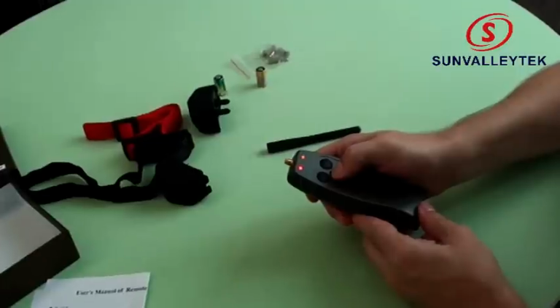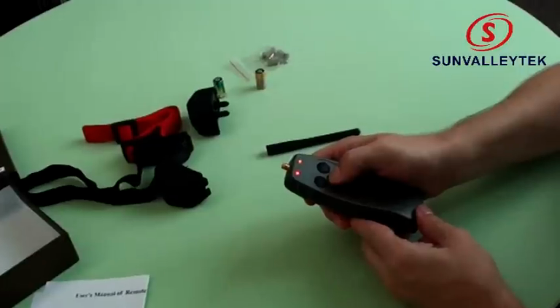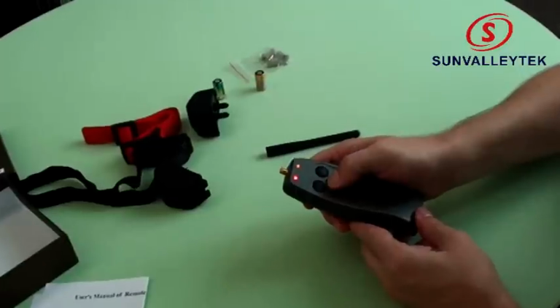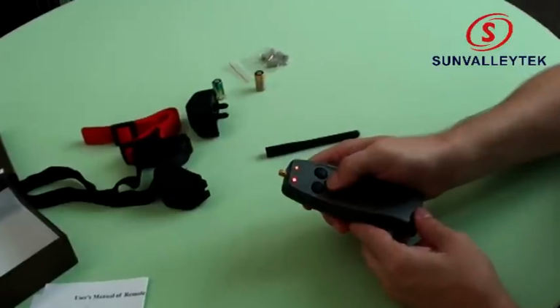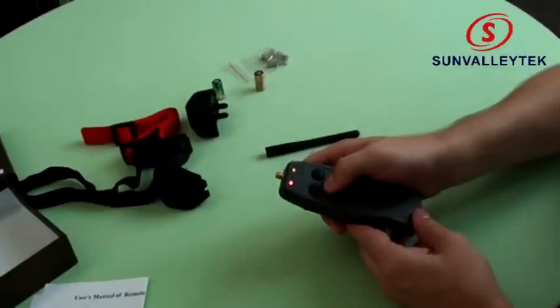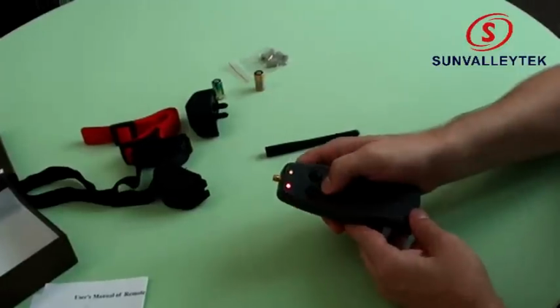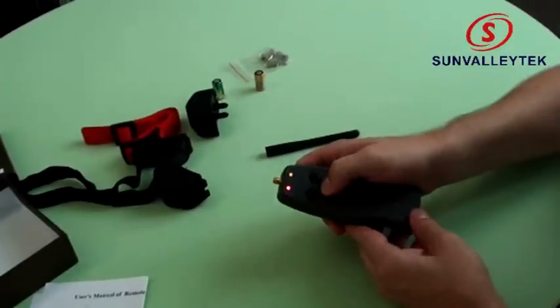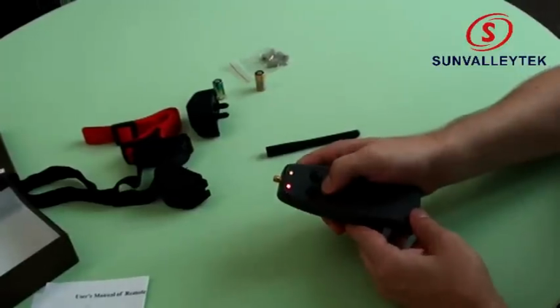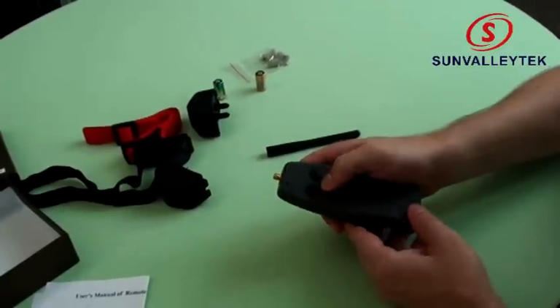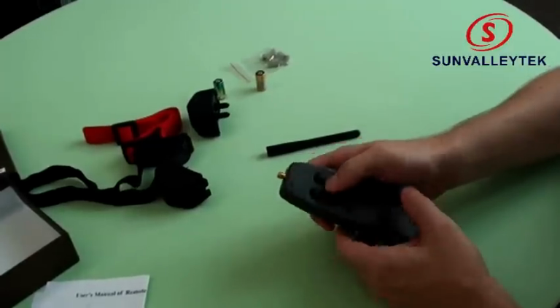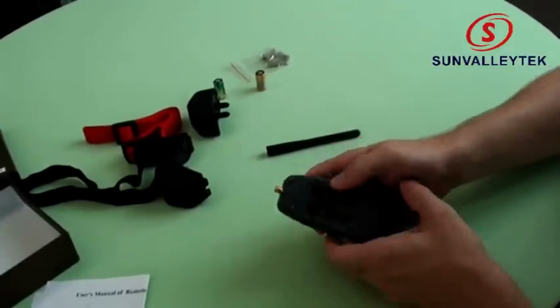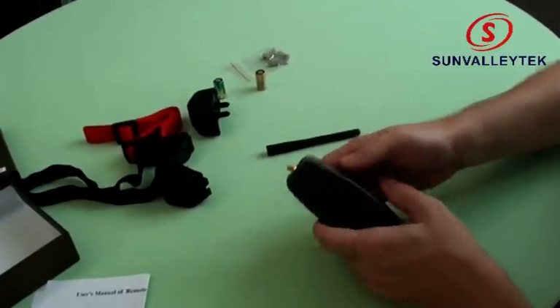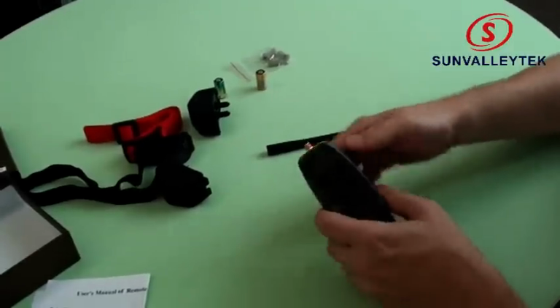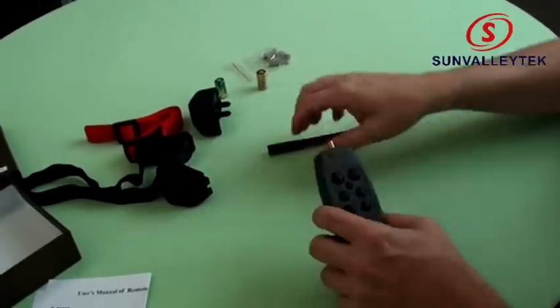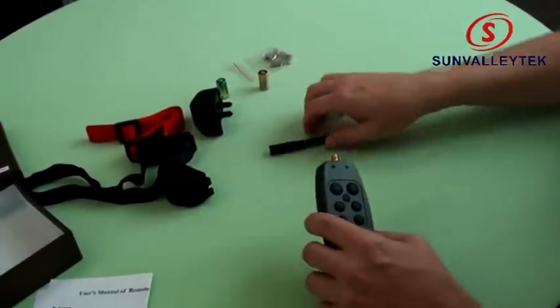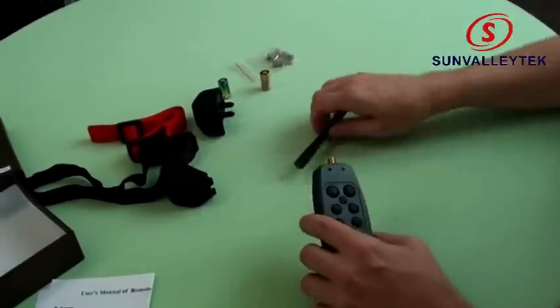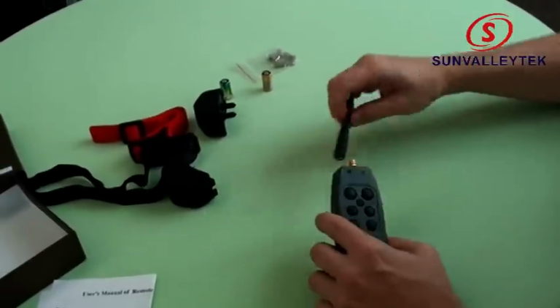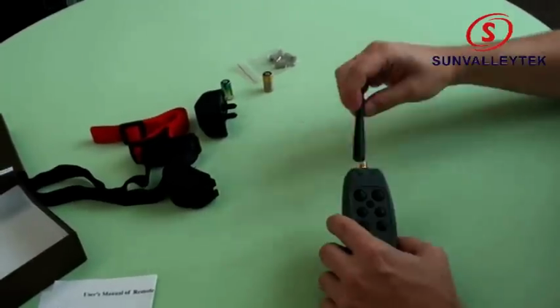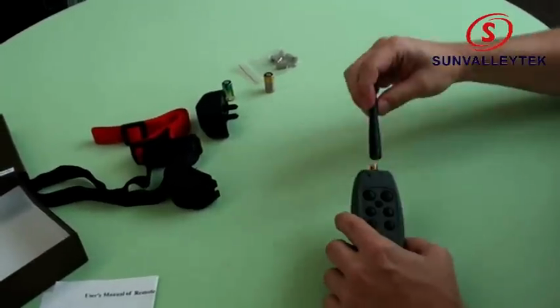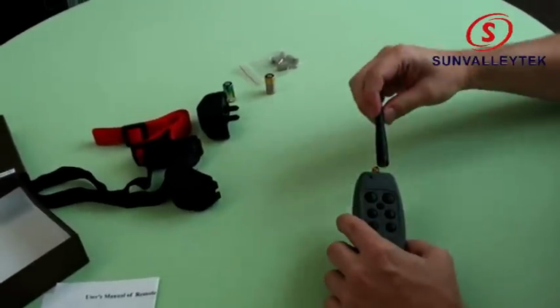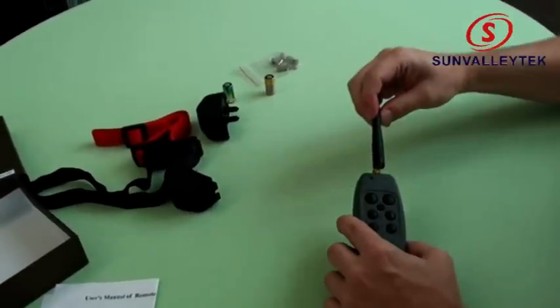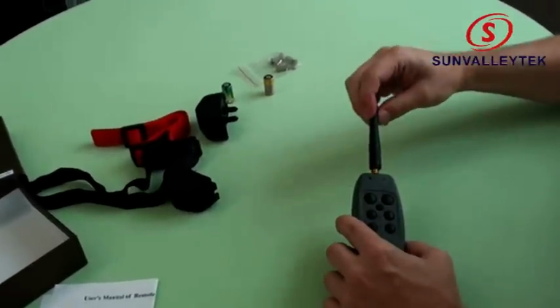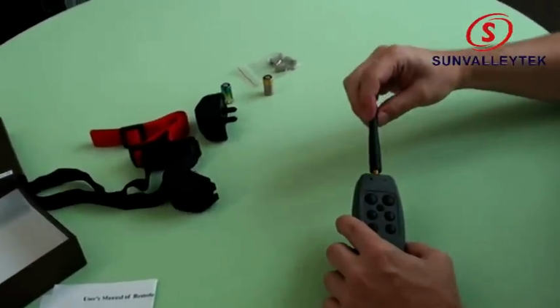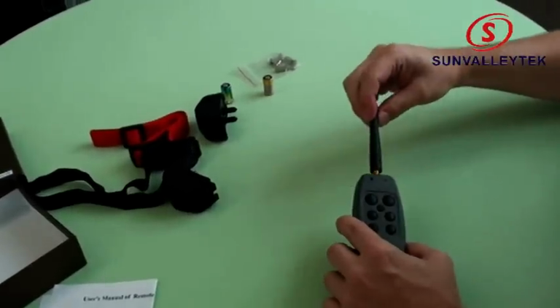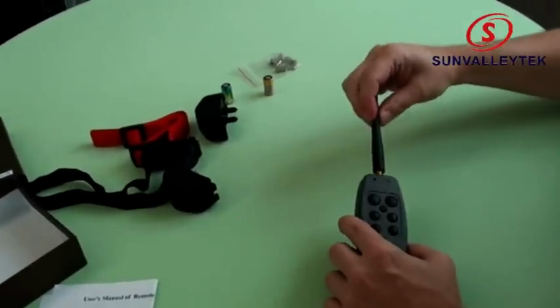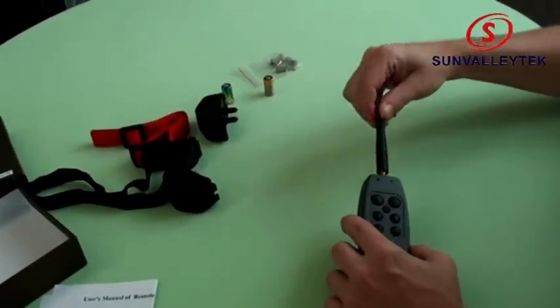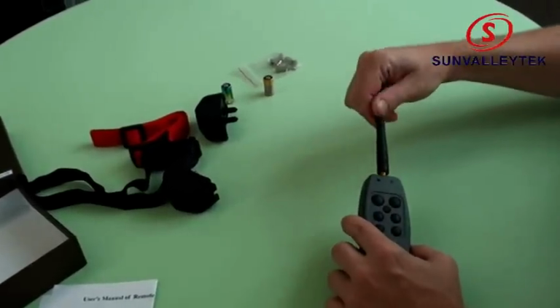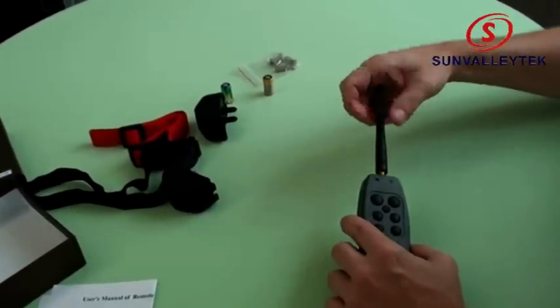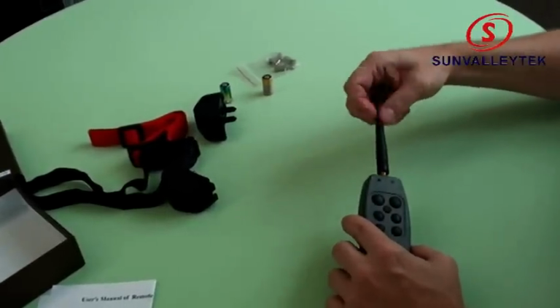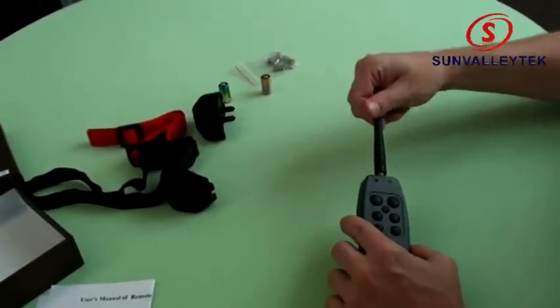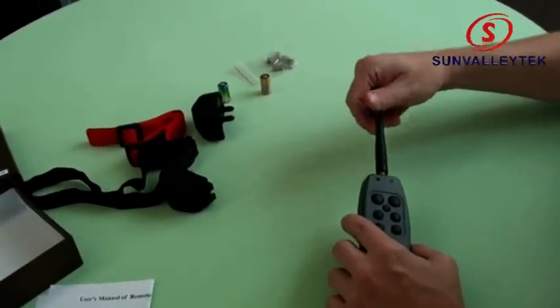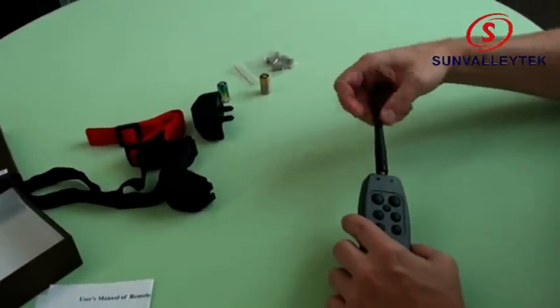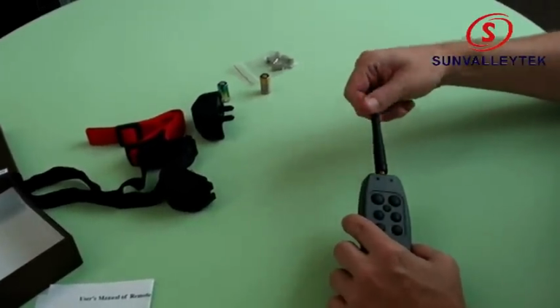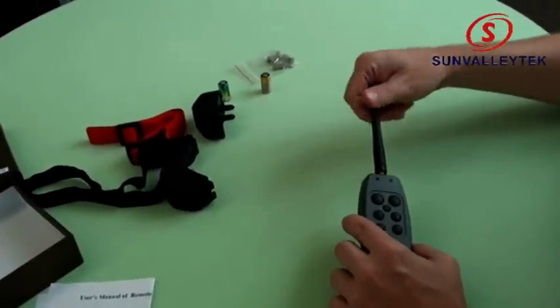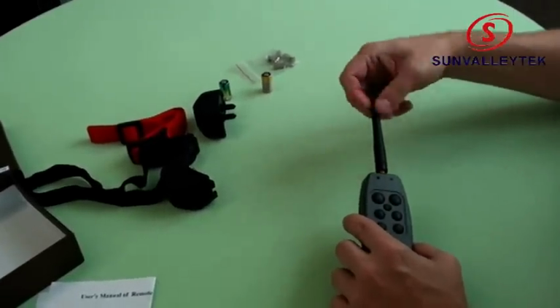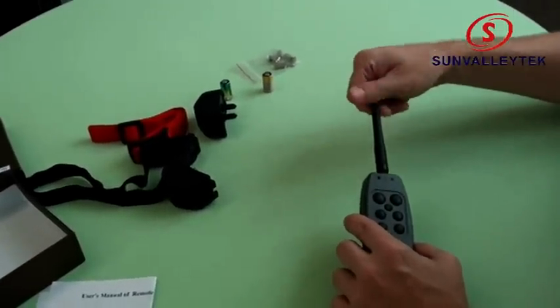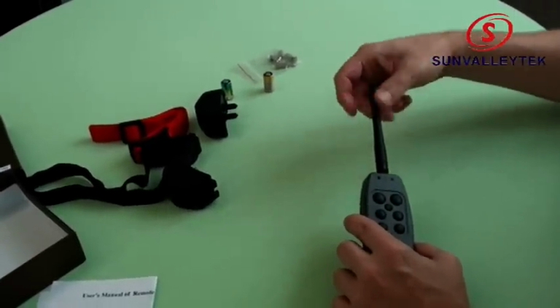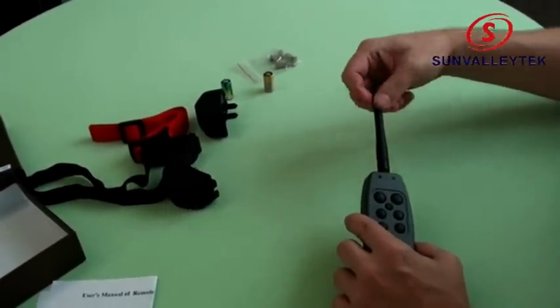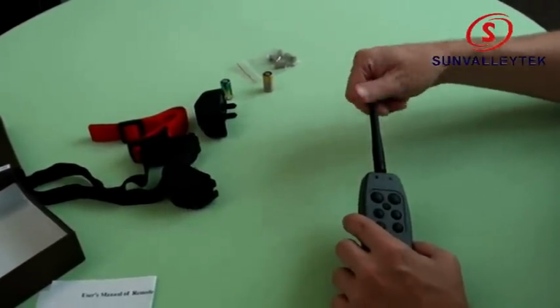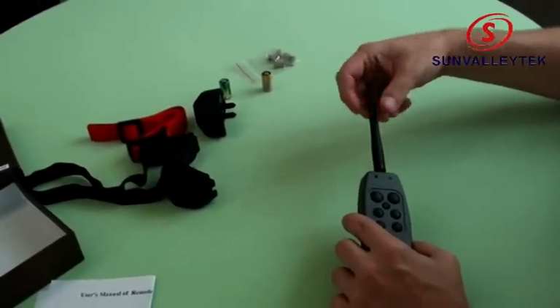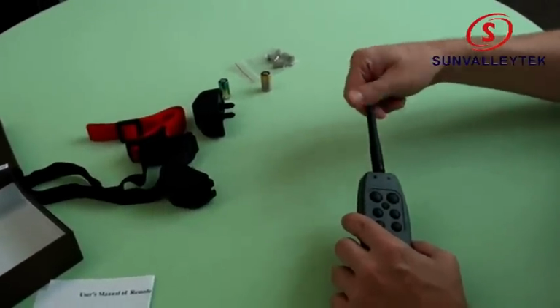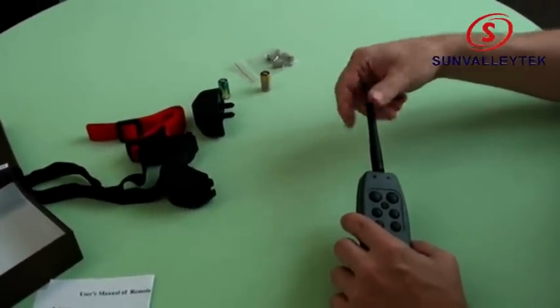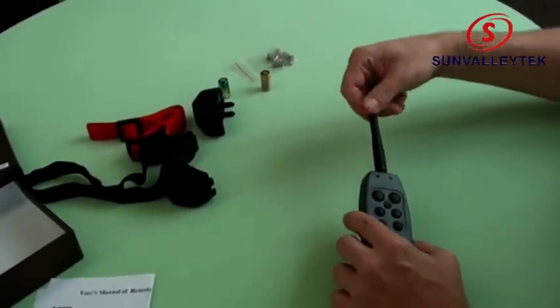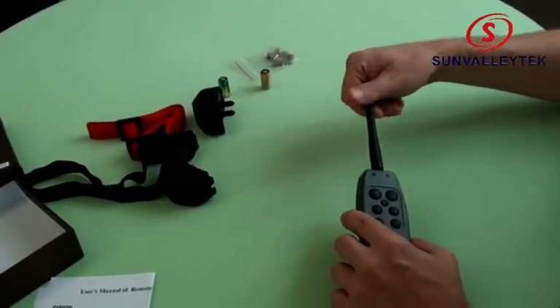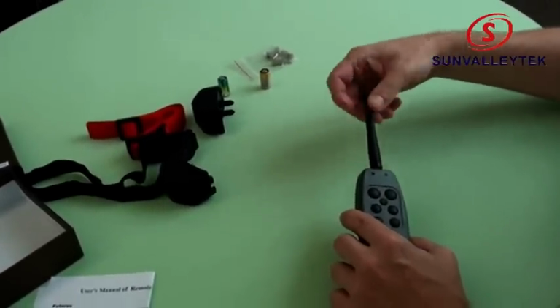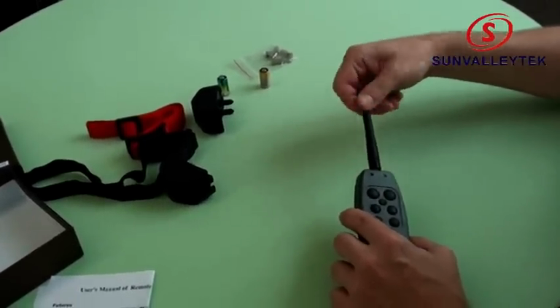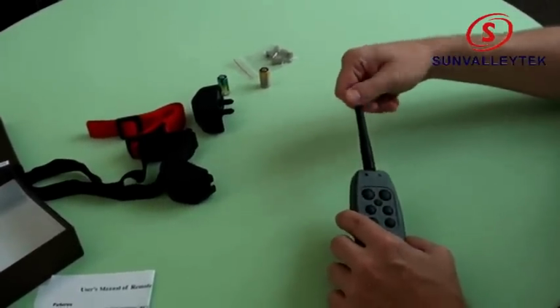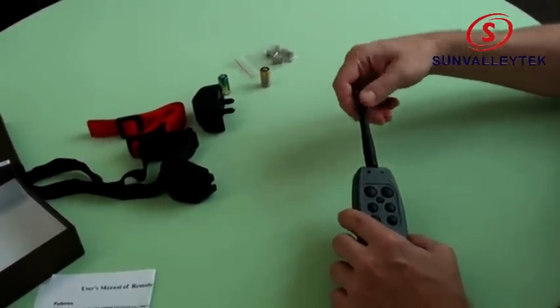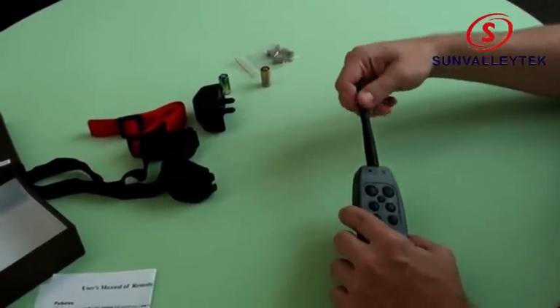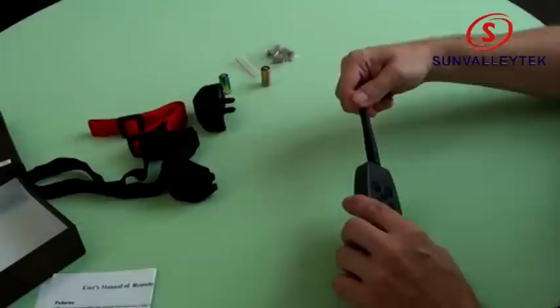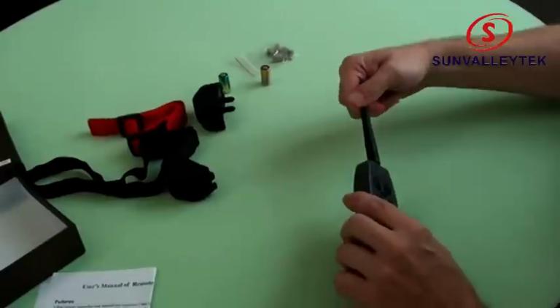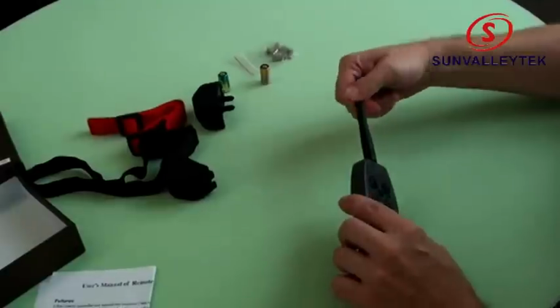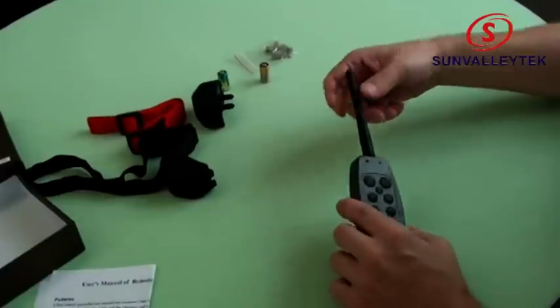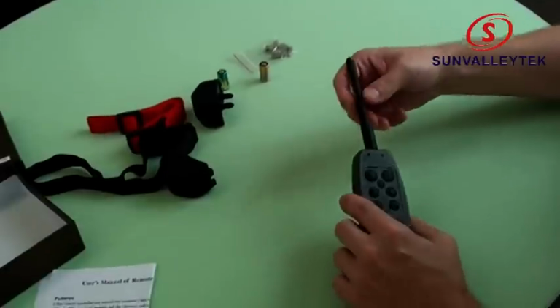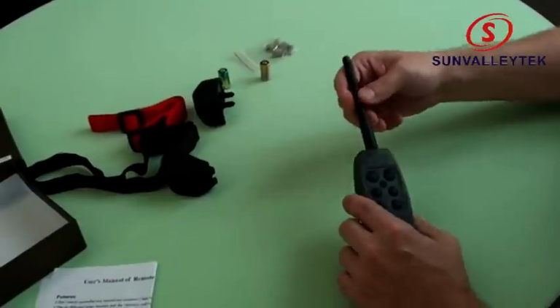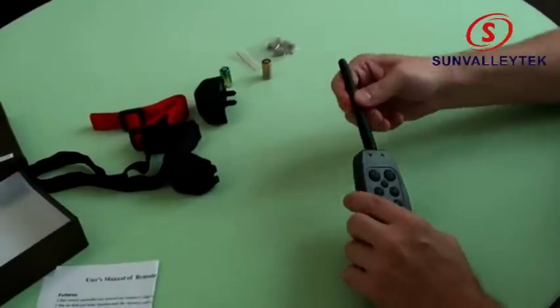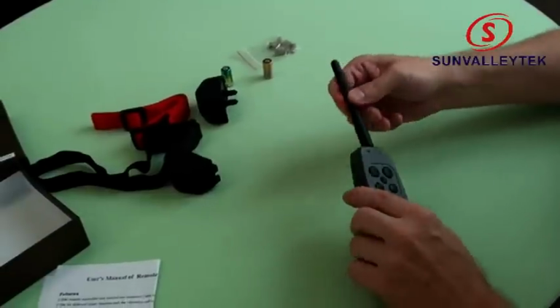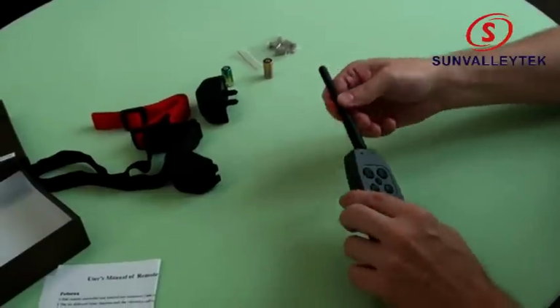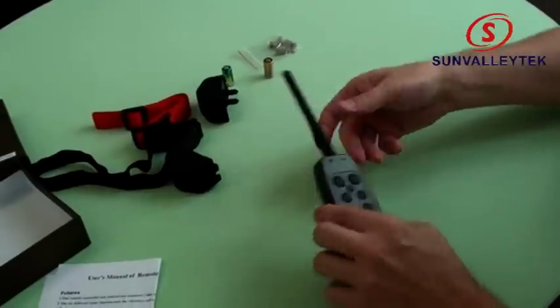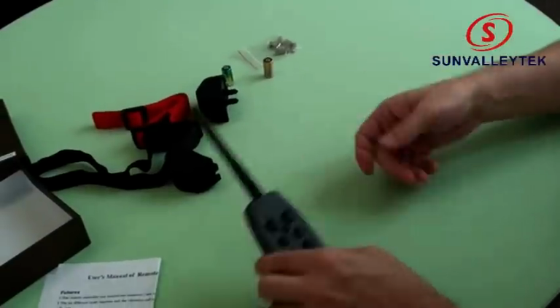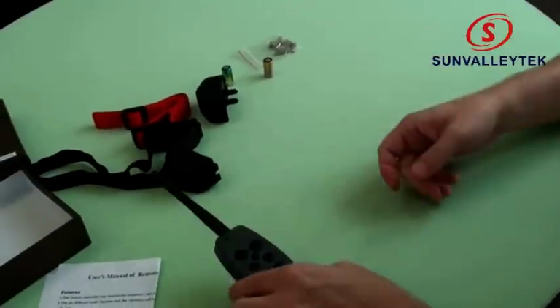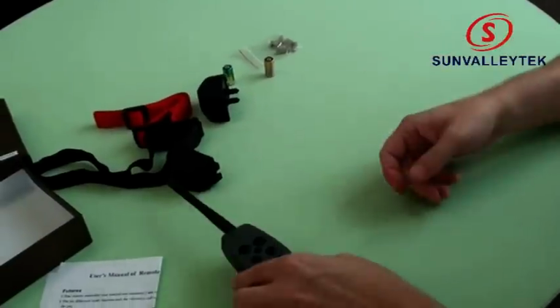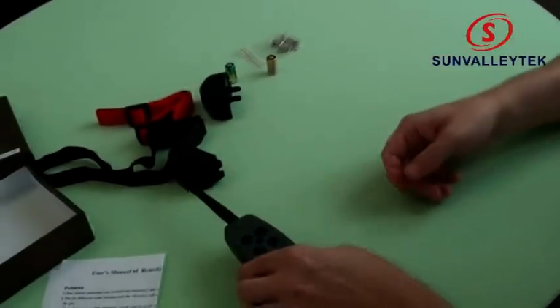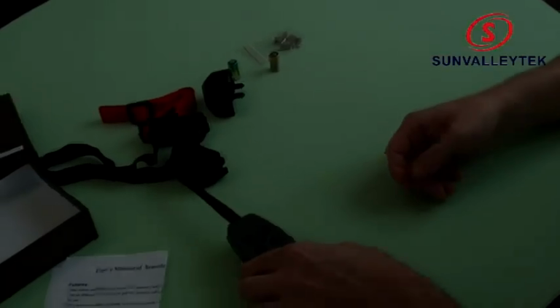There we are — both lights. It's working. So we have a remote that's ready to go.